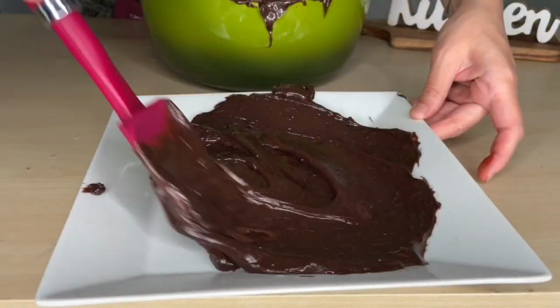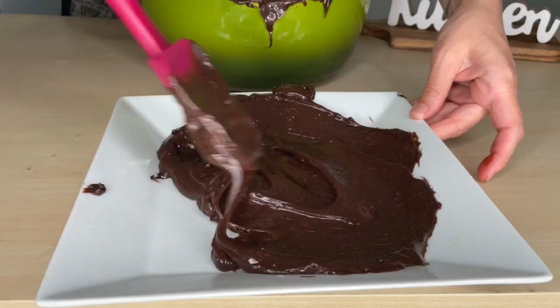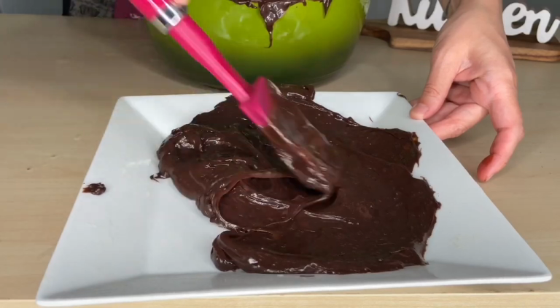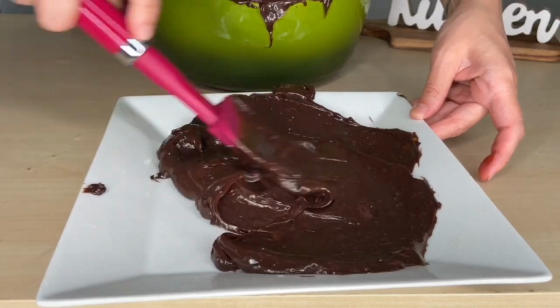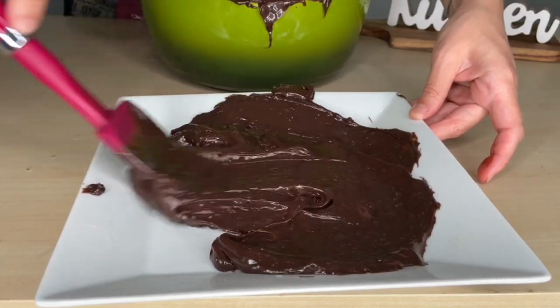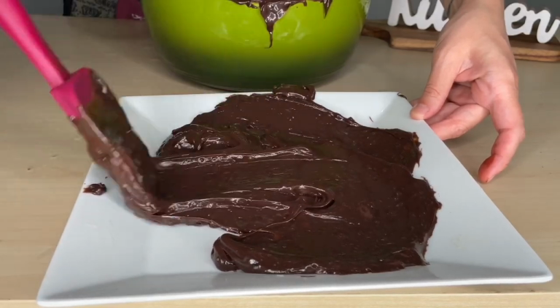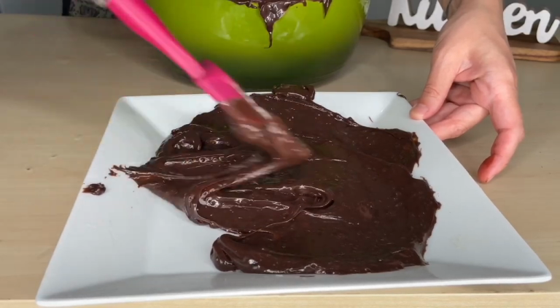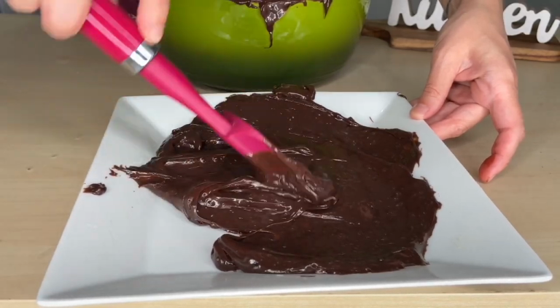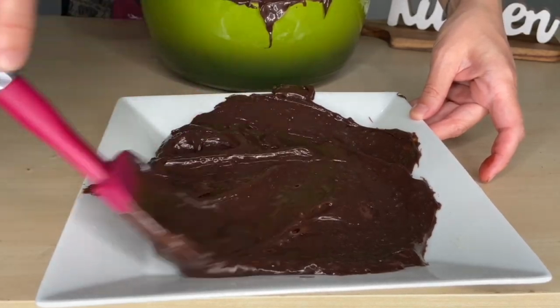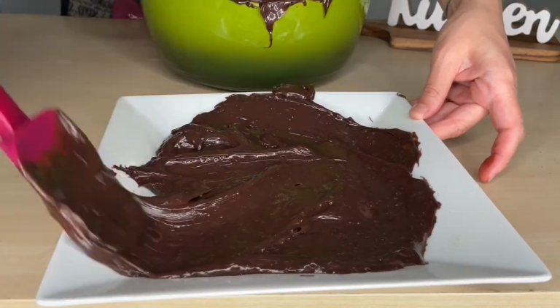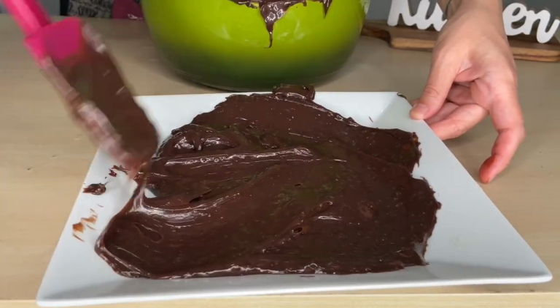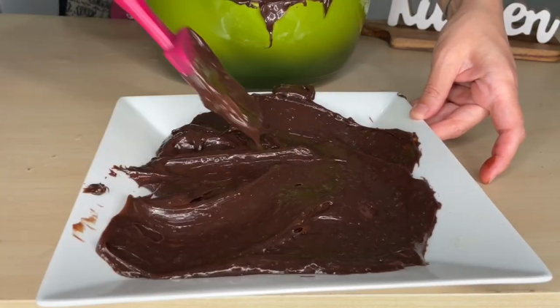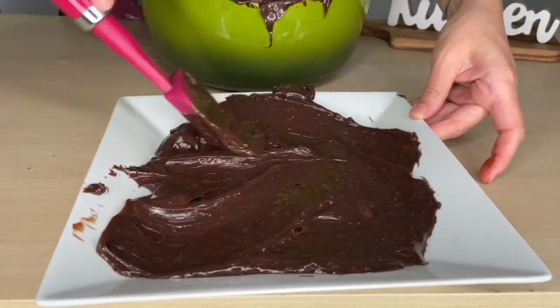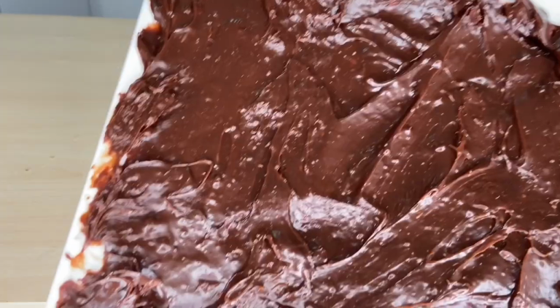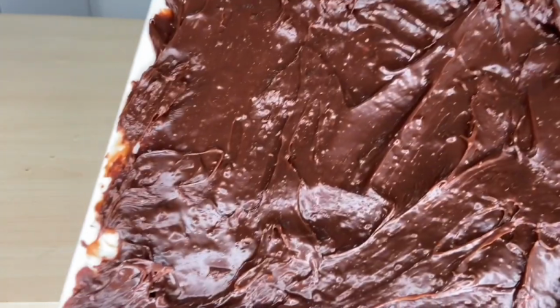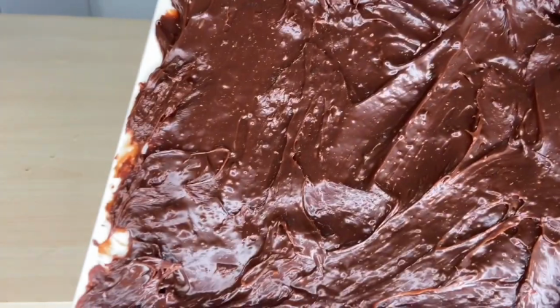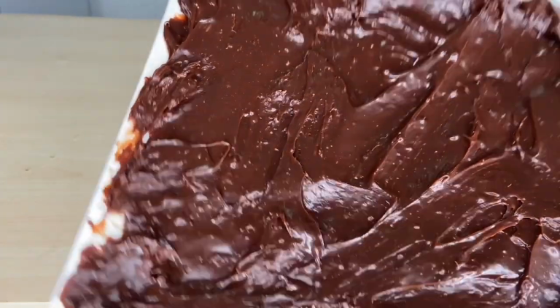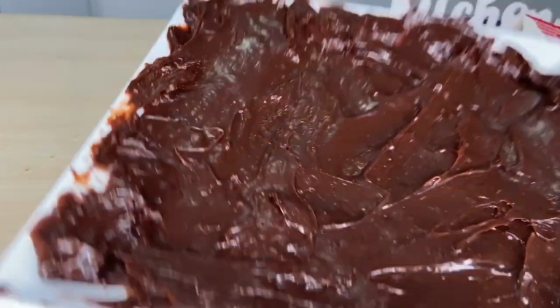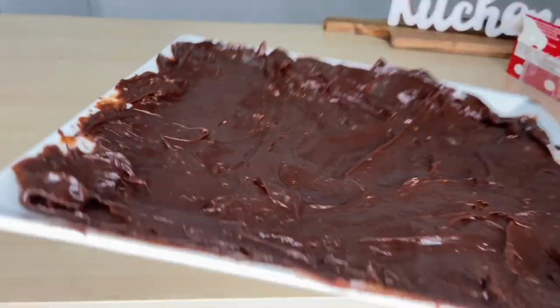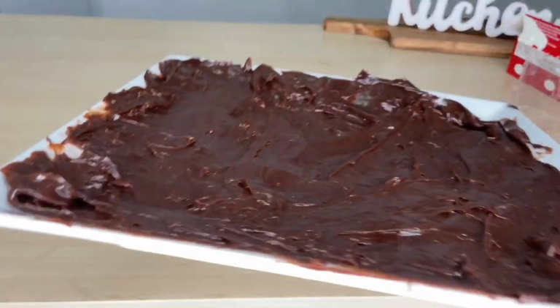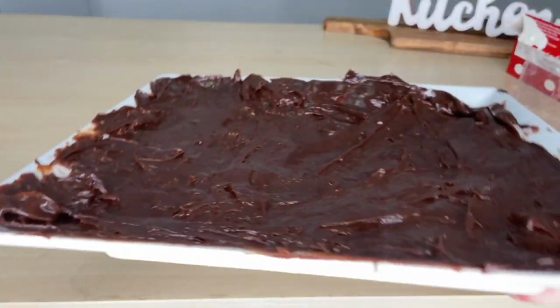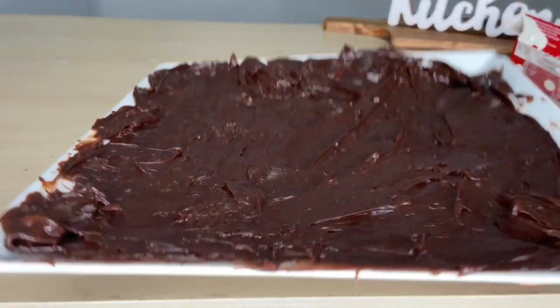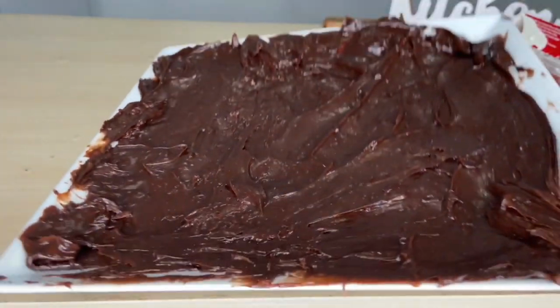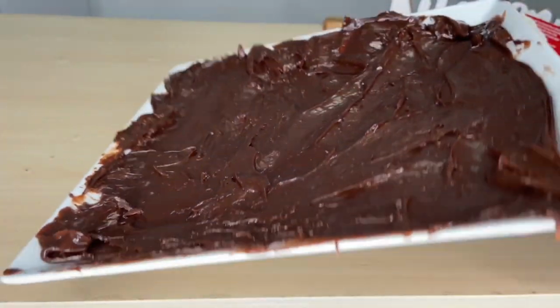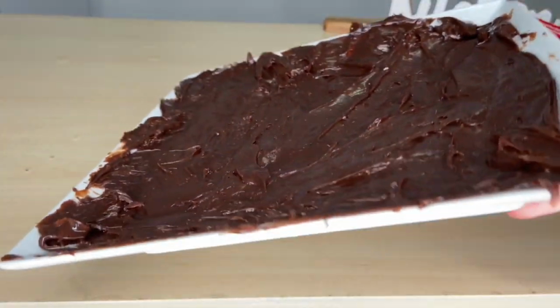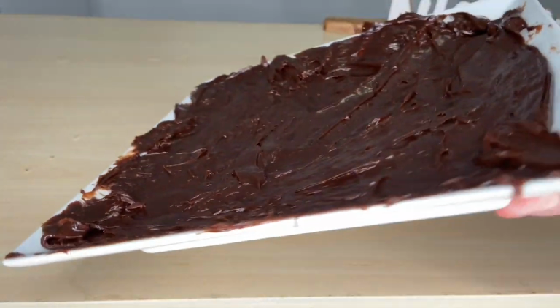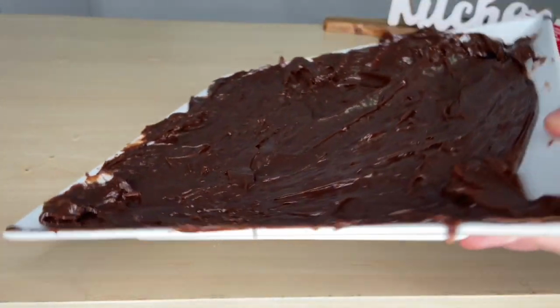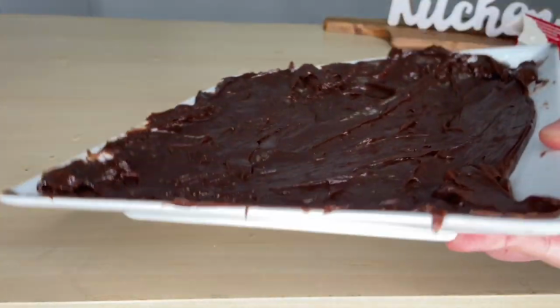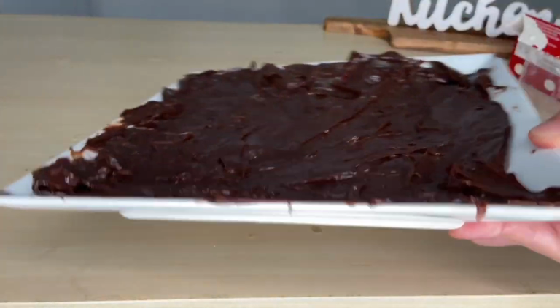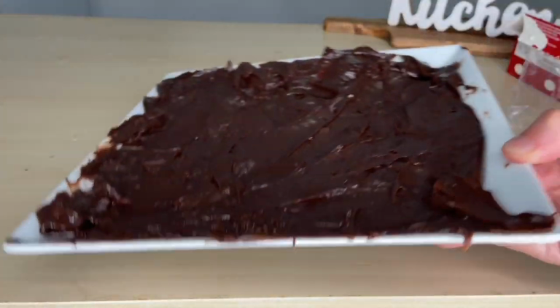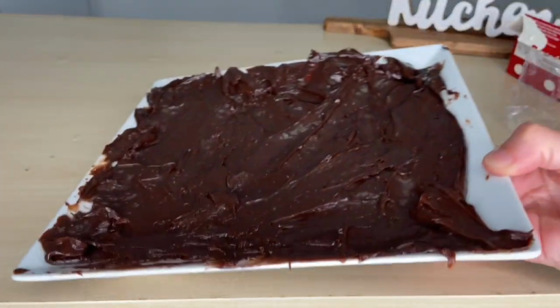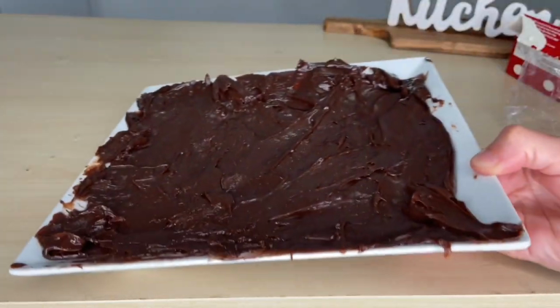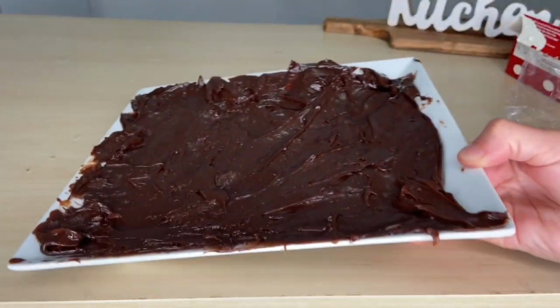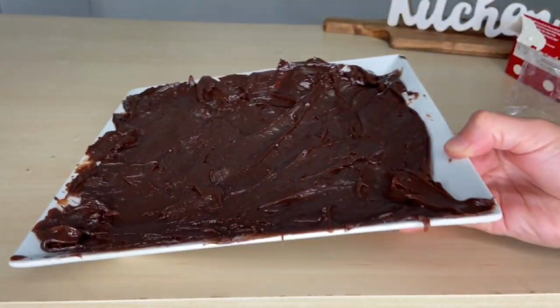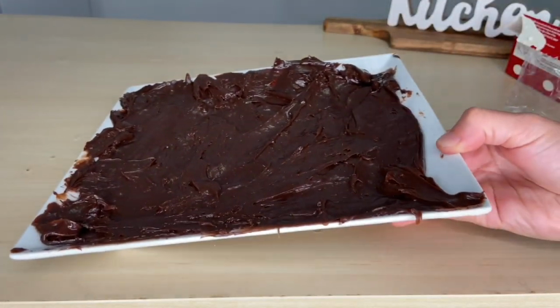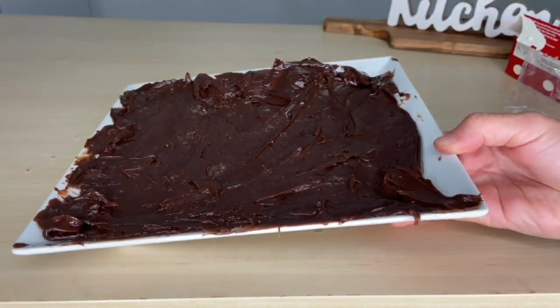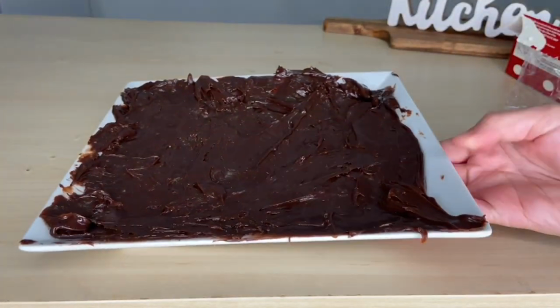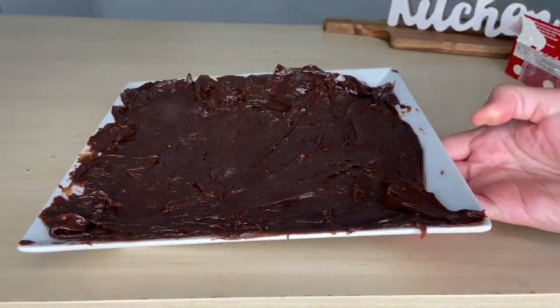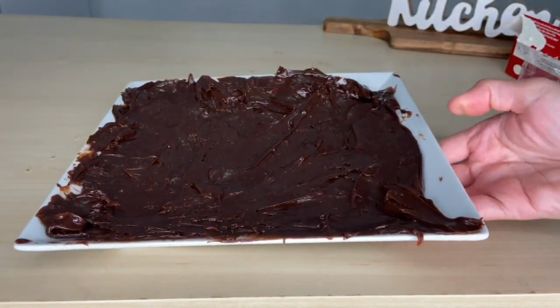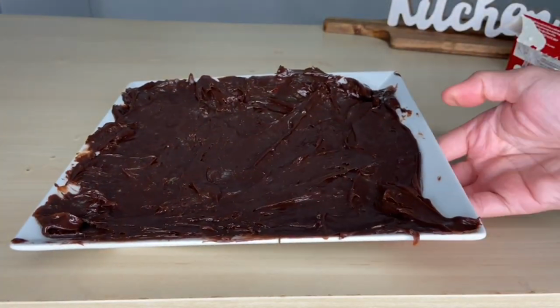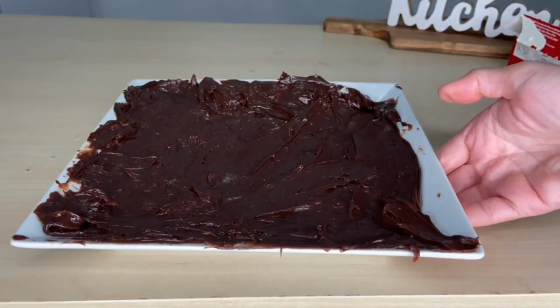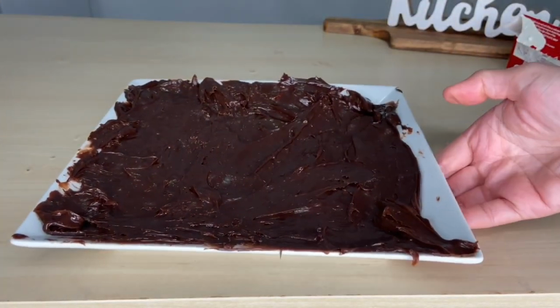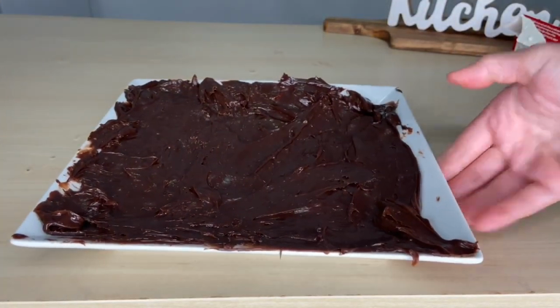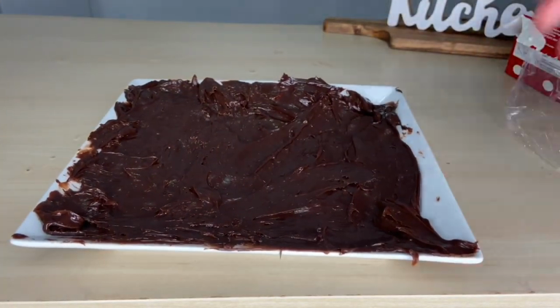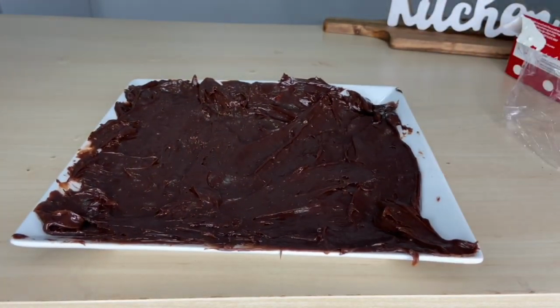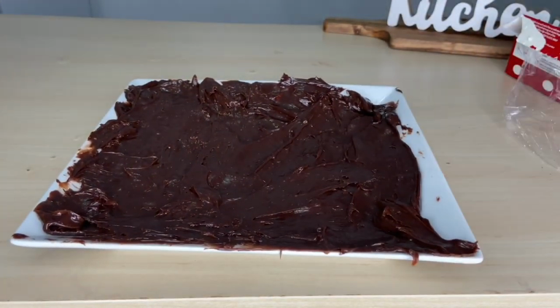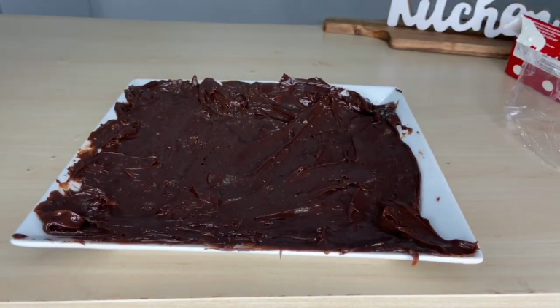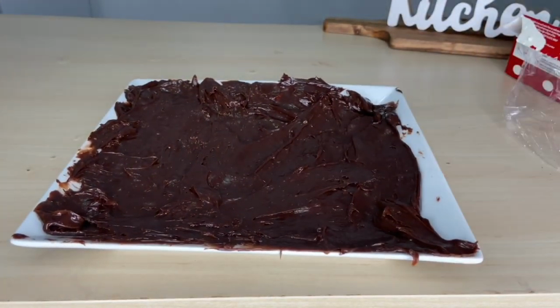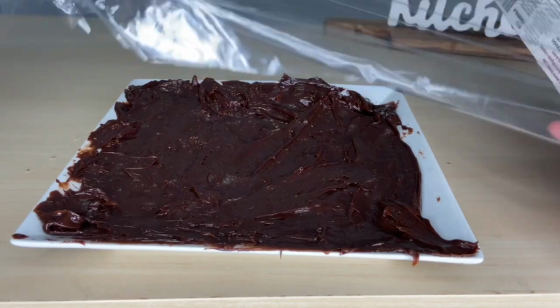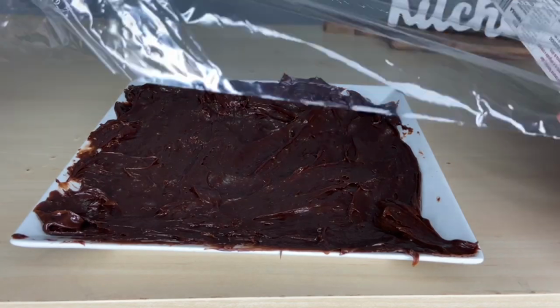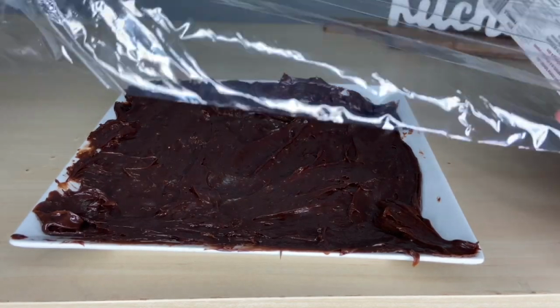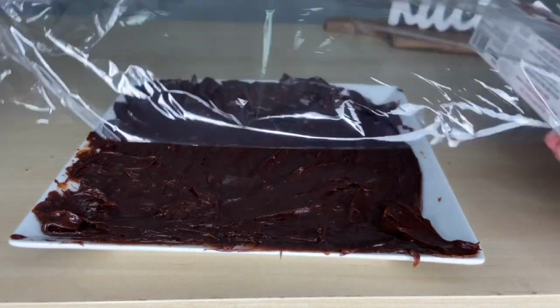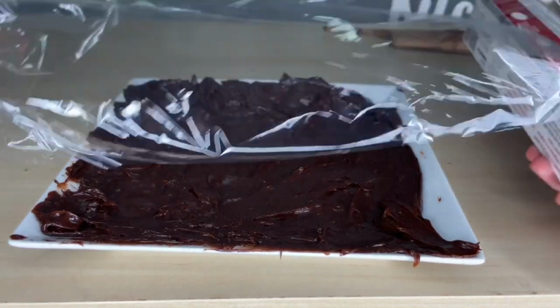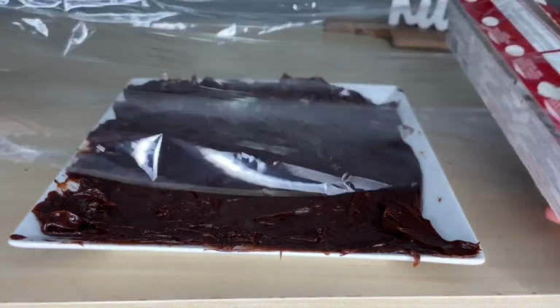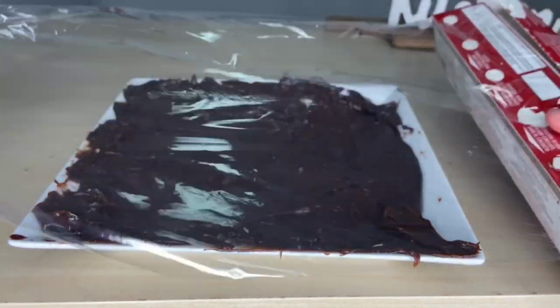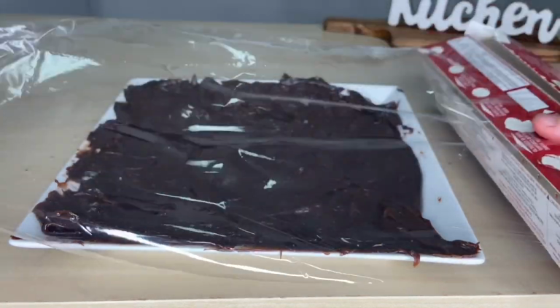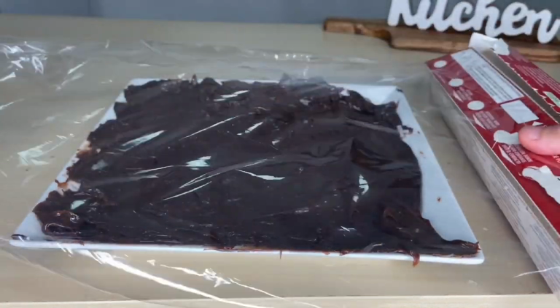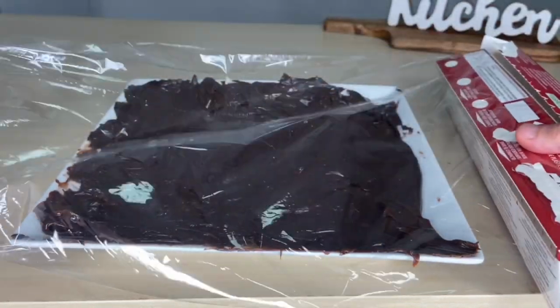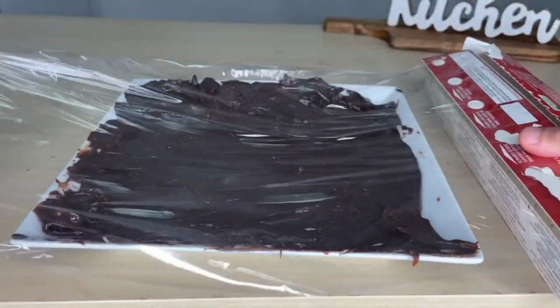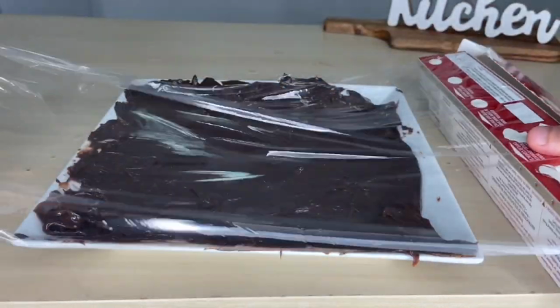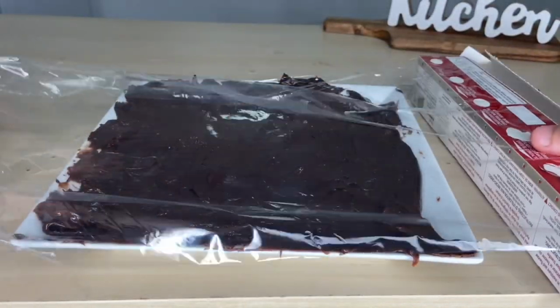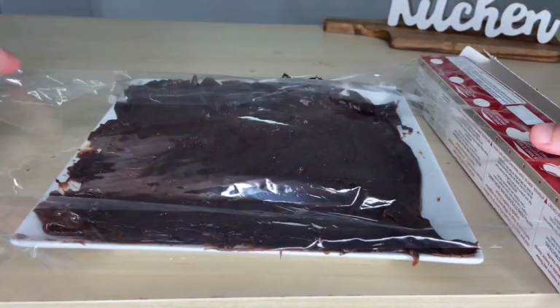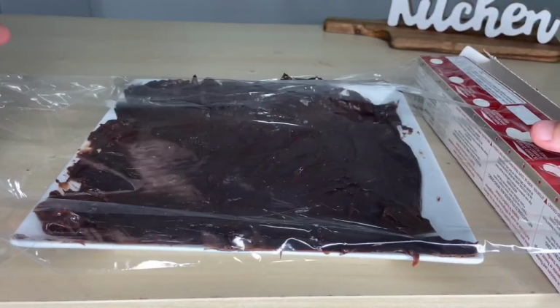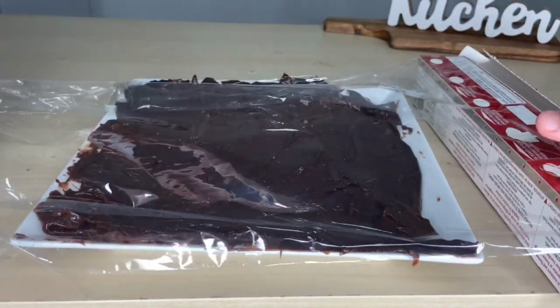Spread the brigadeiro over the plate. Let it cool for about 2 minutes, then cover with plastic wrap and bring it to the fridge for 1 hour, until it cools completely.